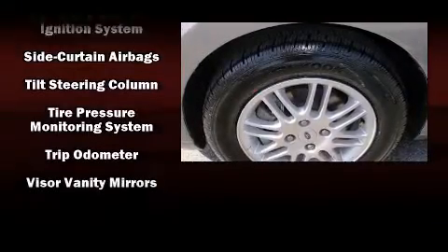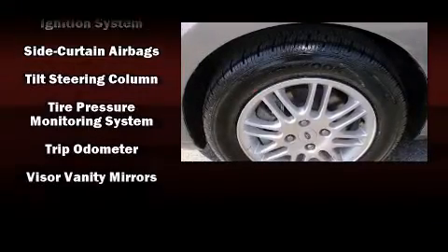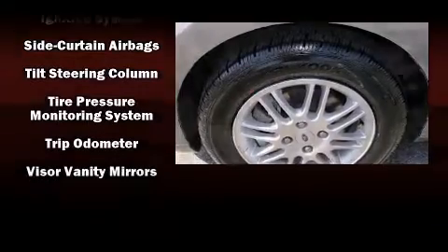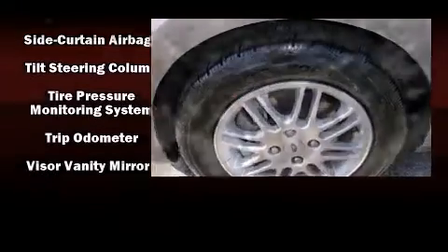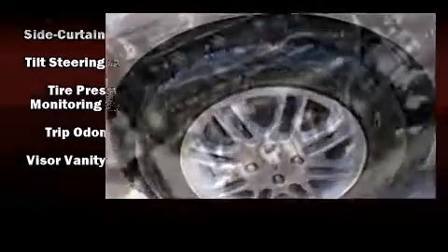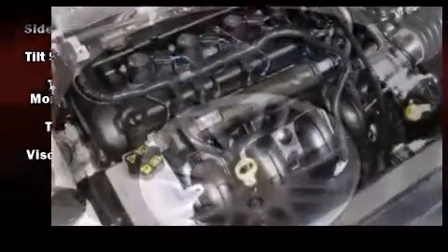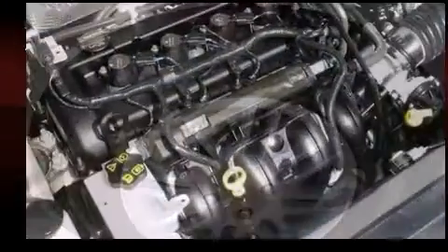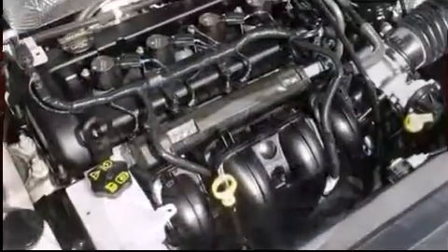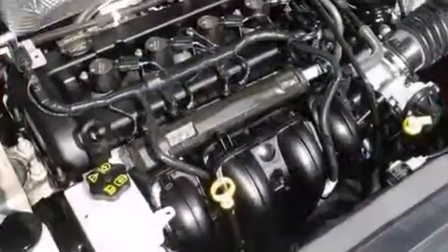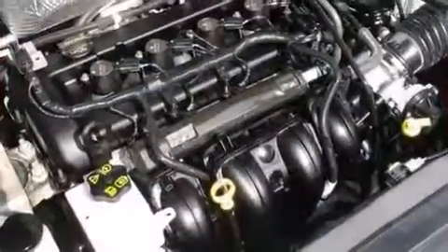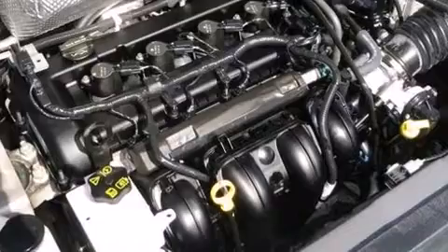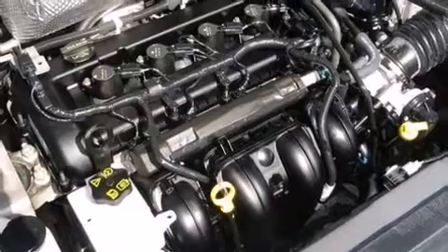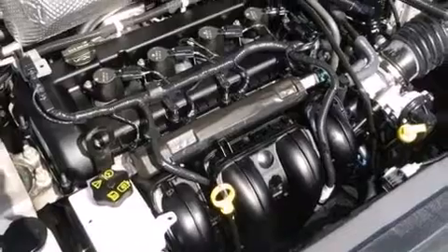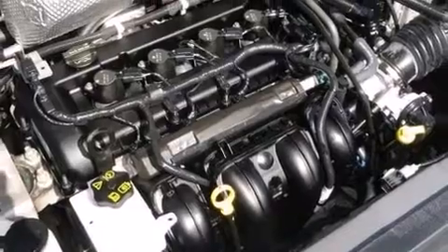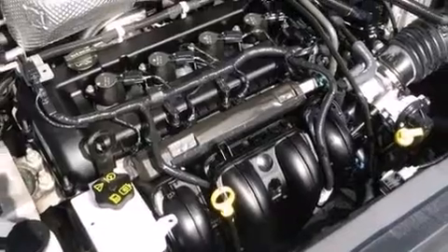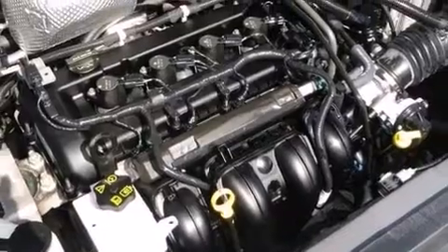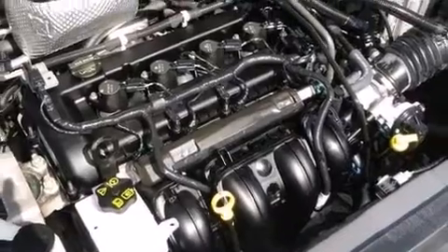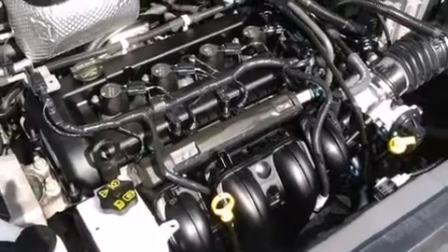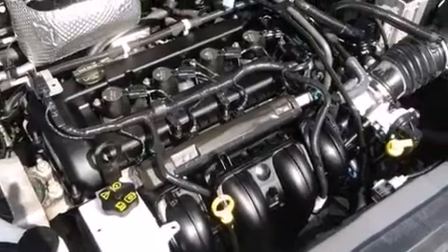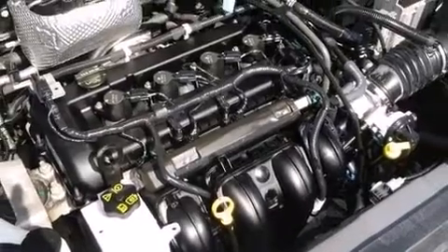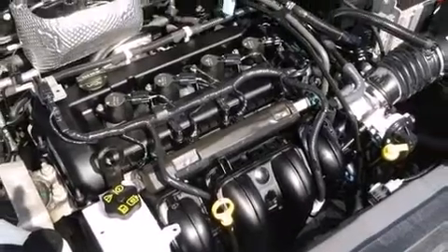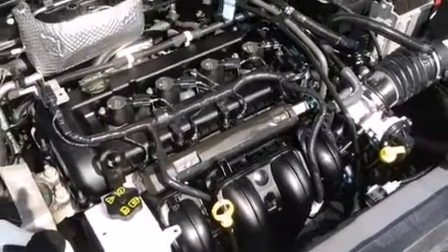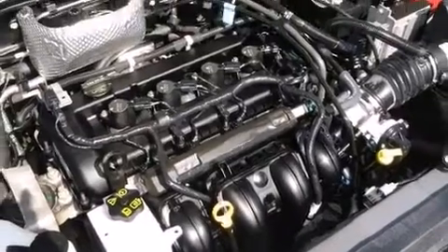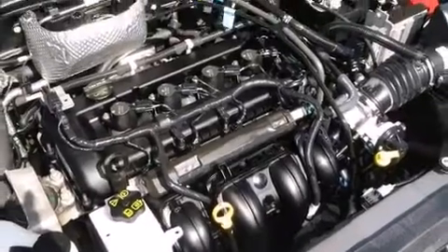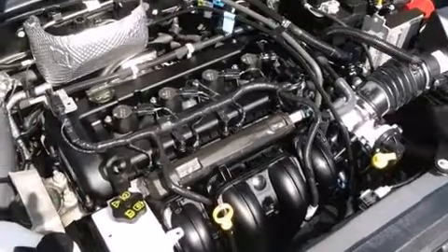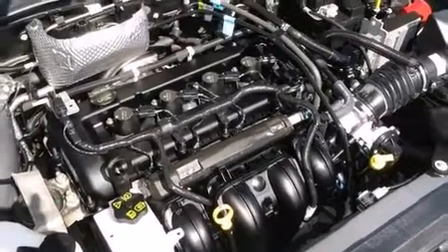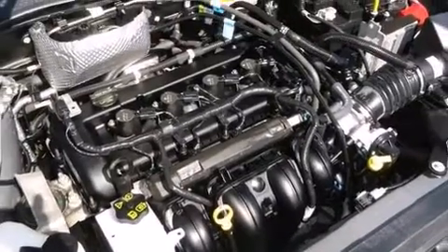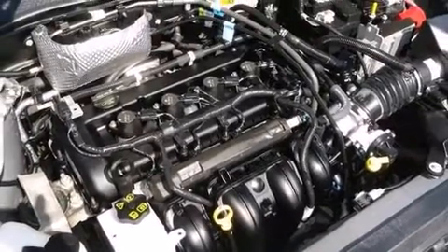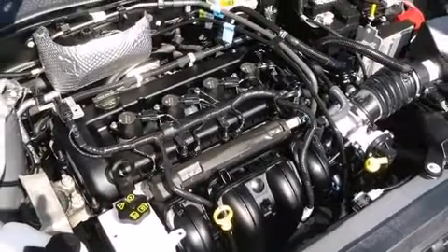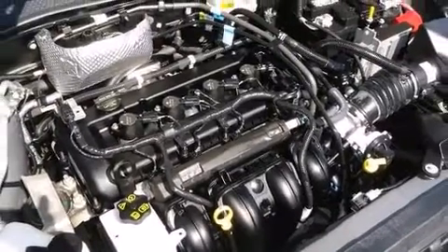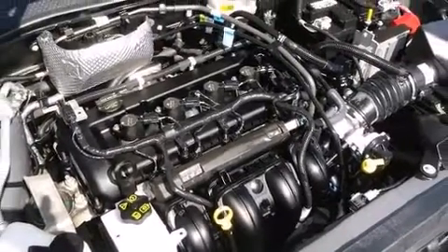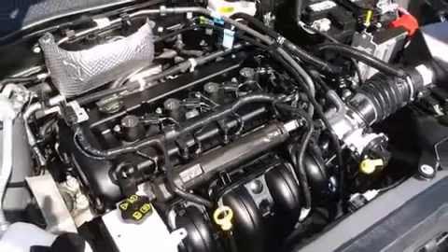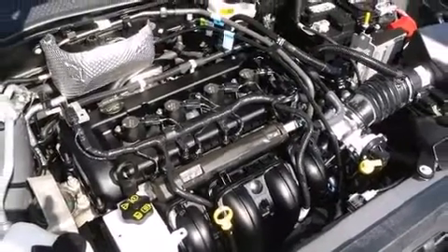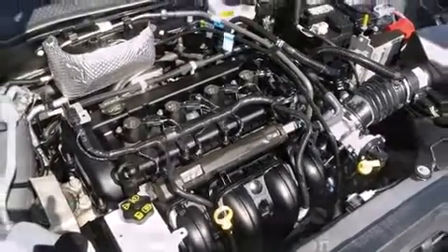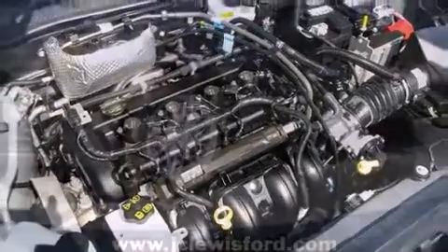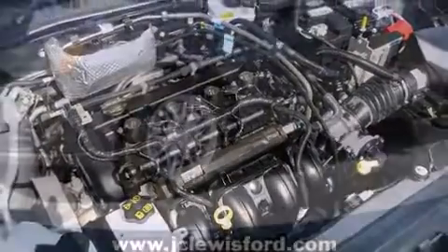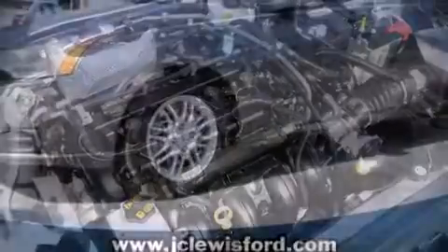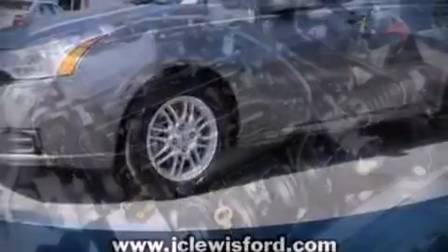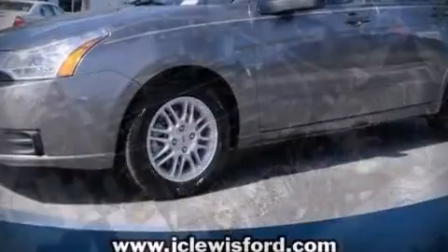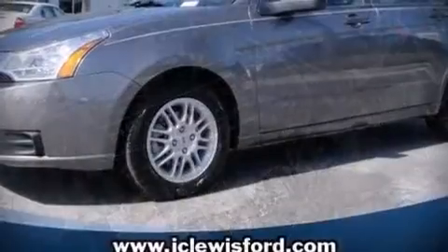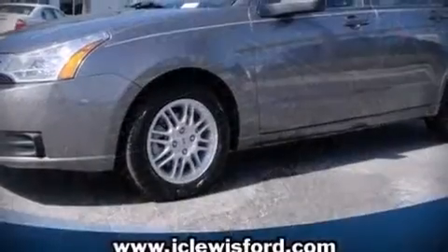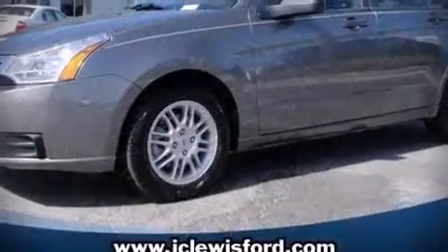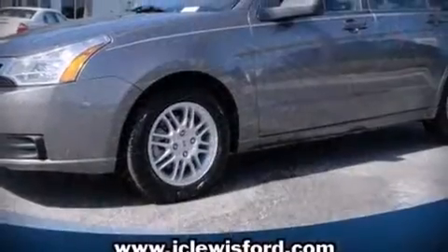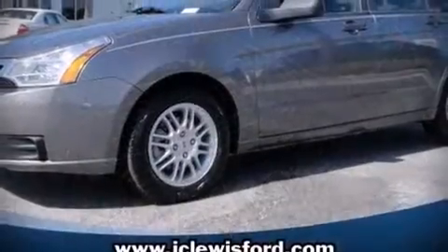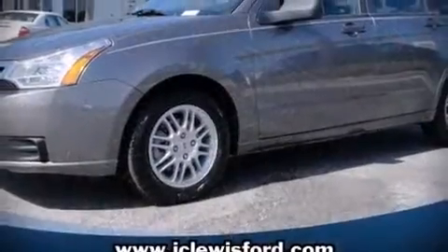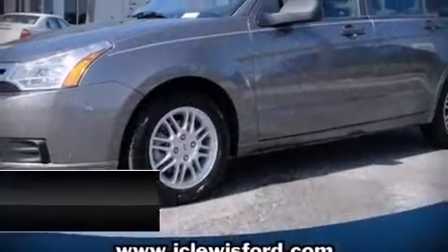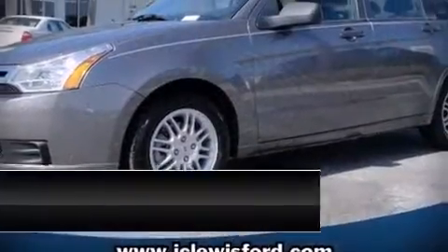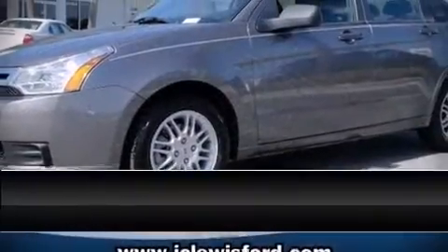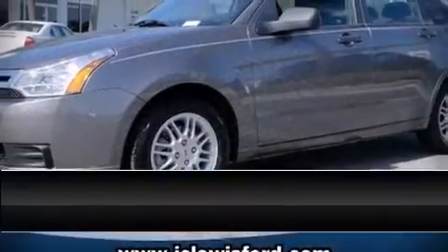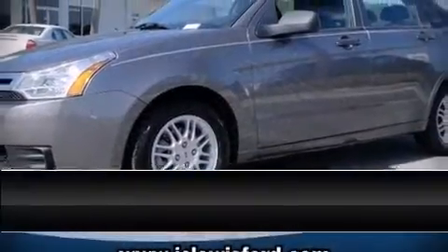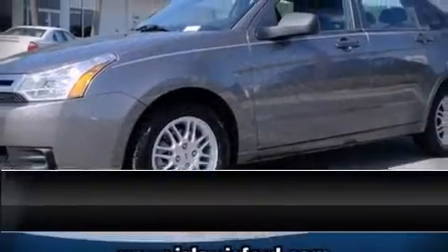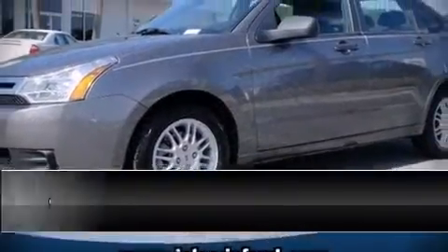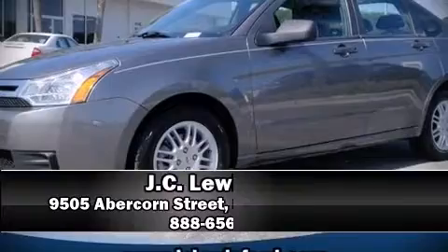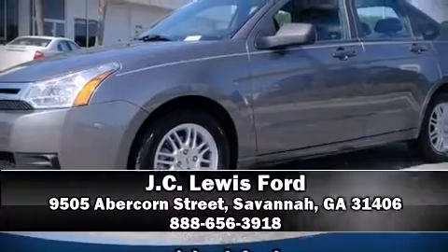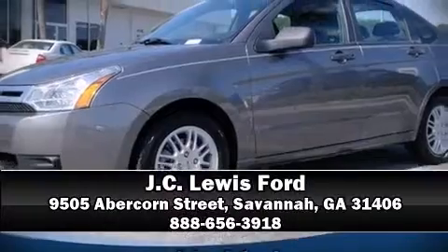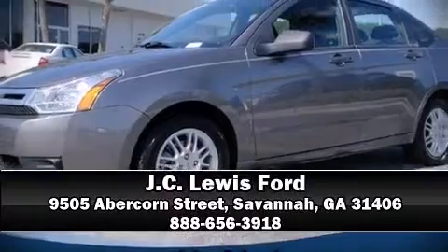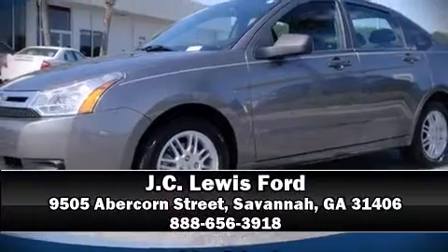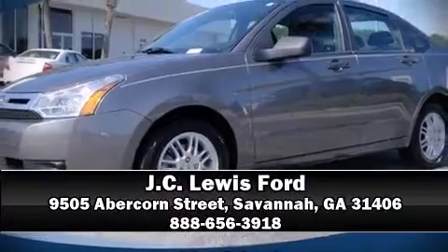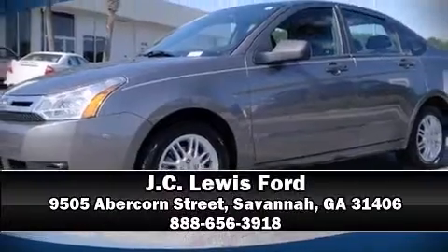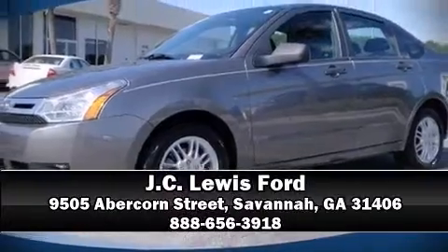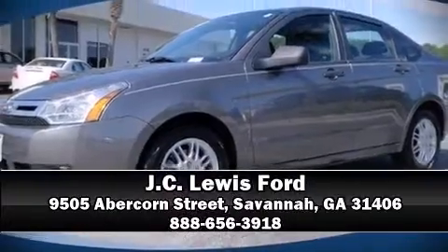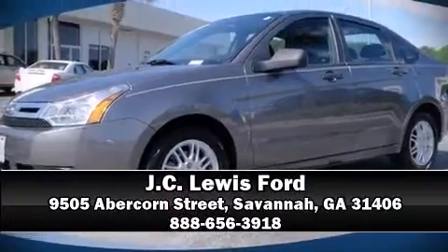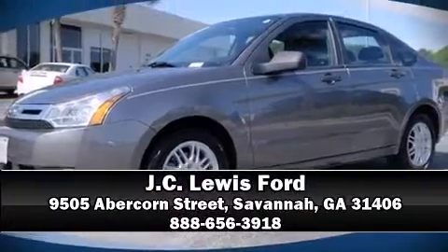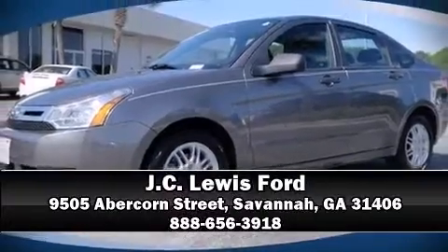Our experienced sales staff is eager to share its knowledge and enthusiasm with you. Please don't hesitate to give us a call.